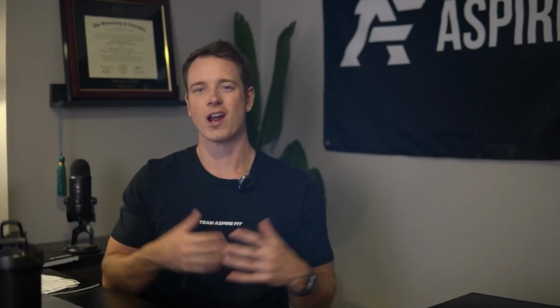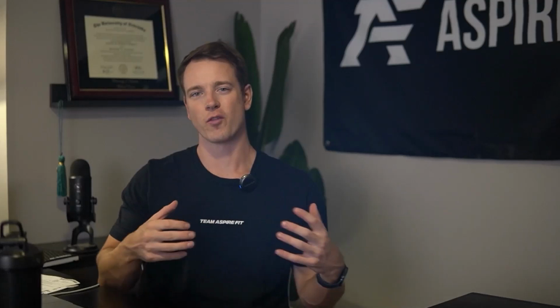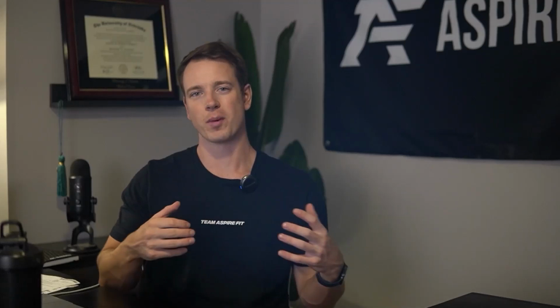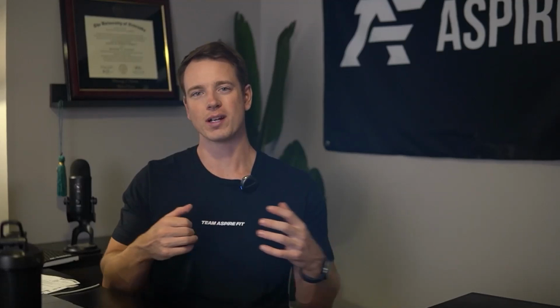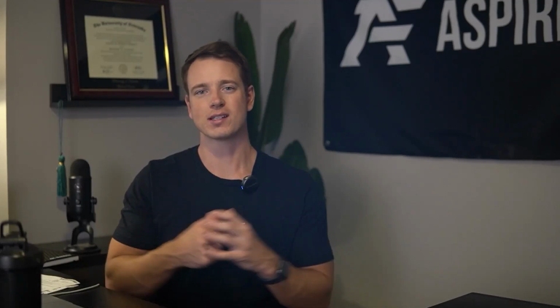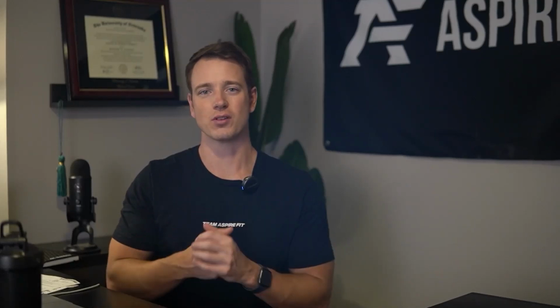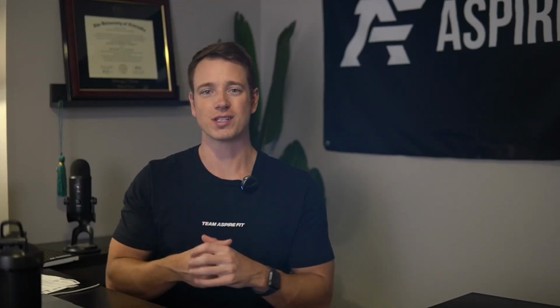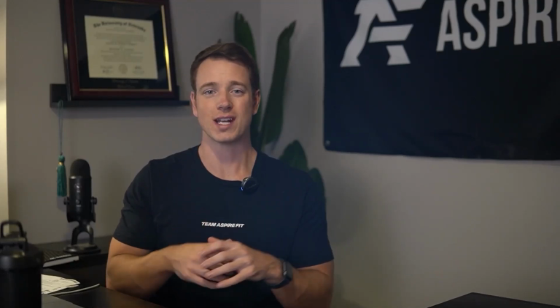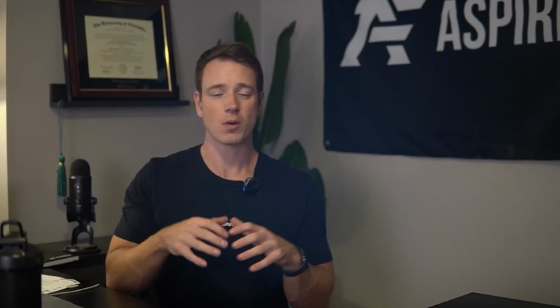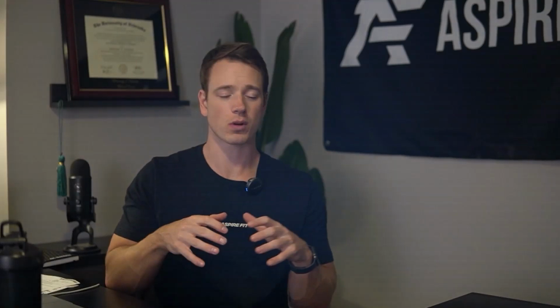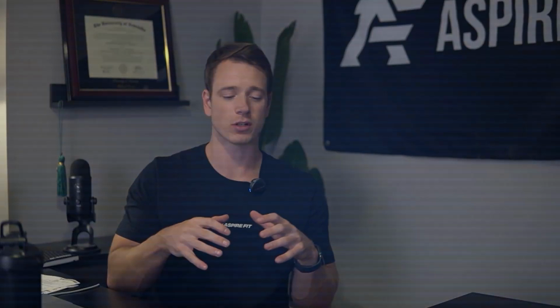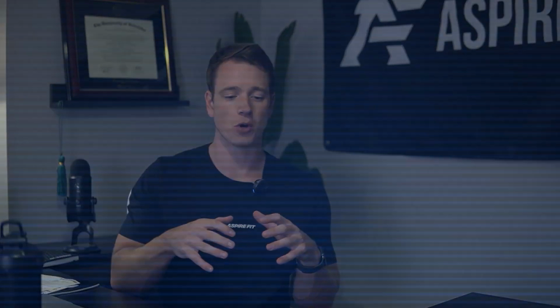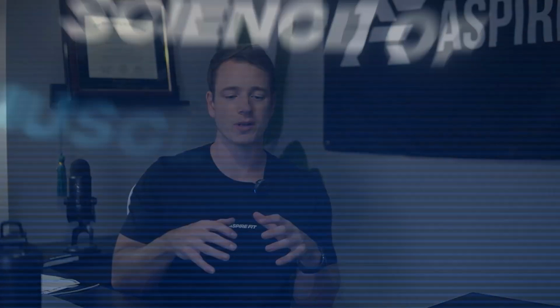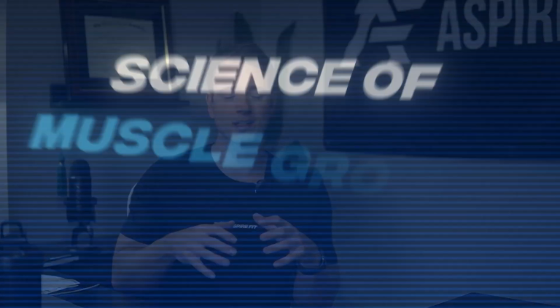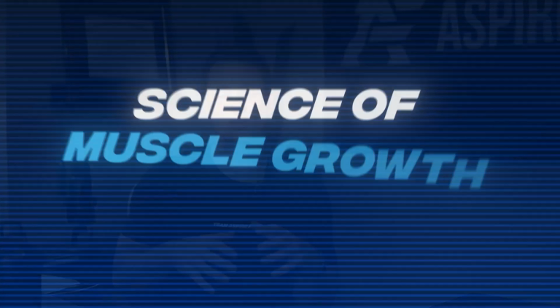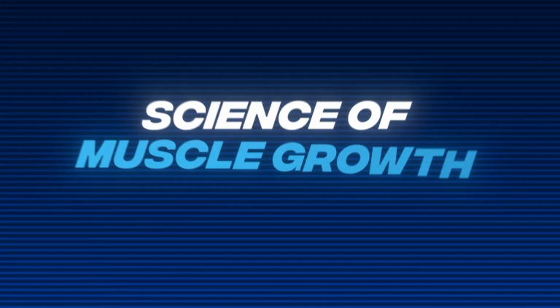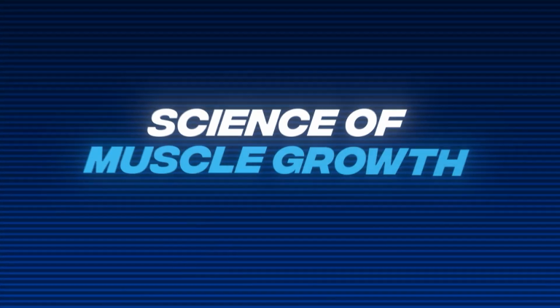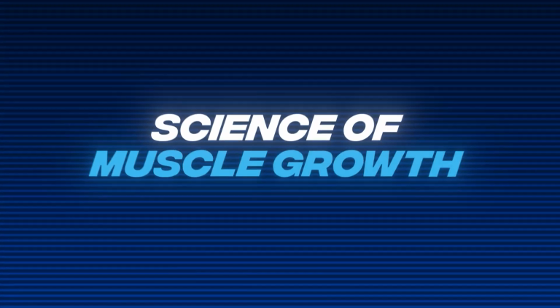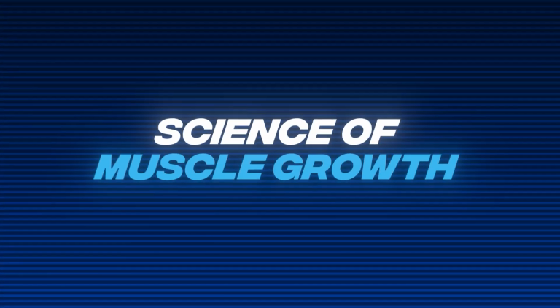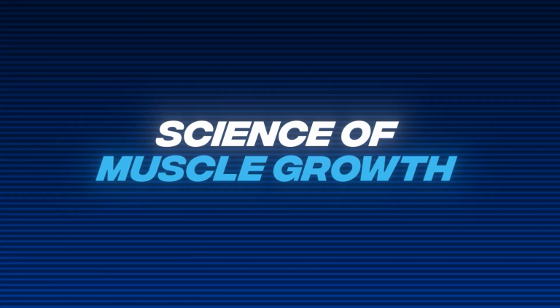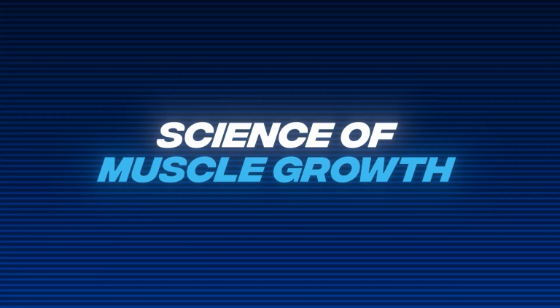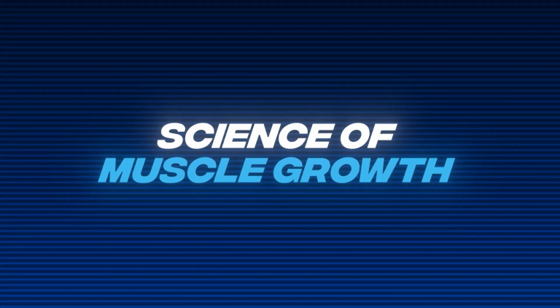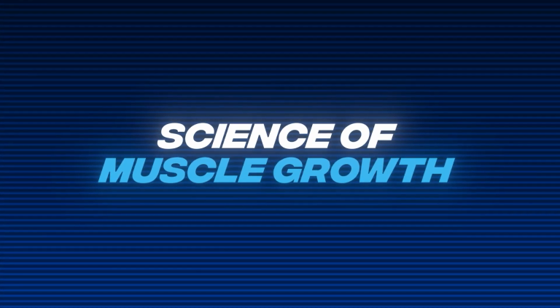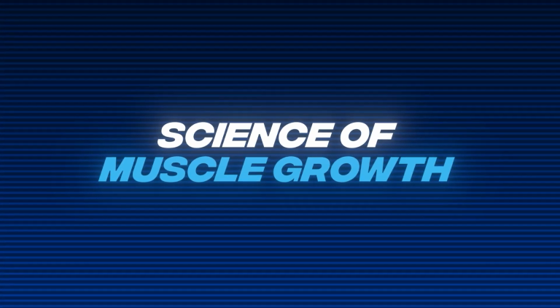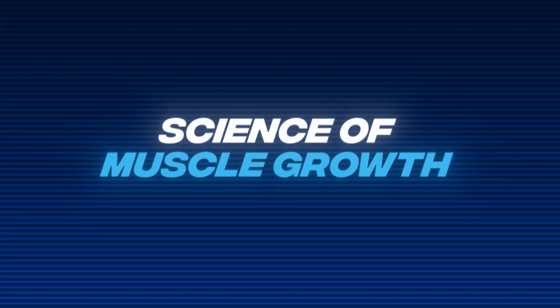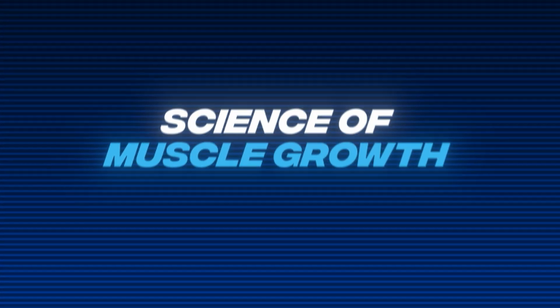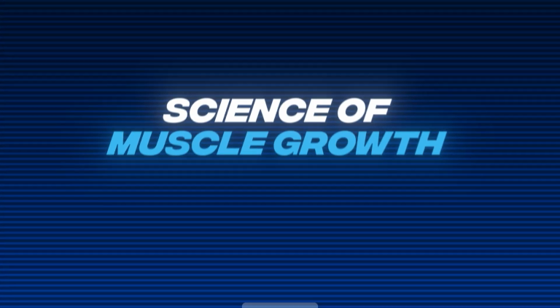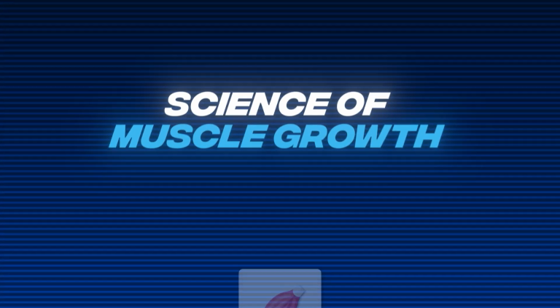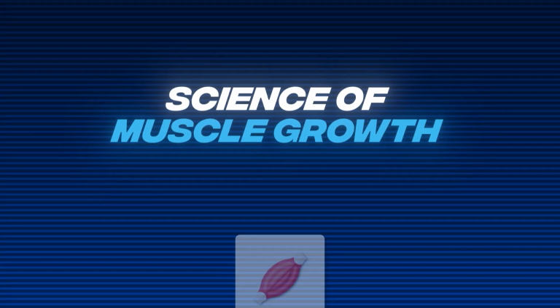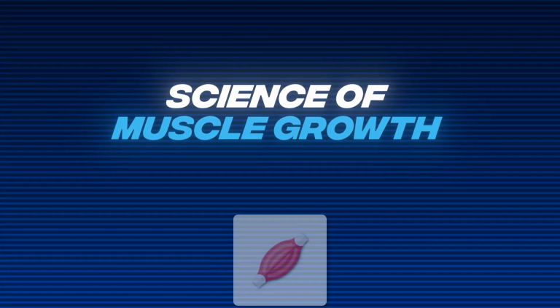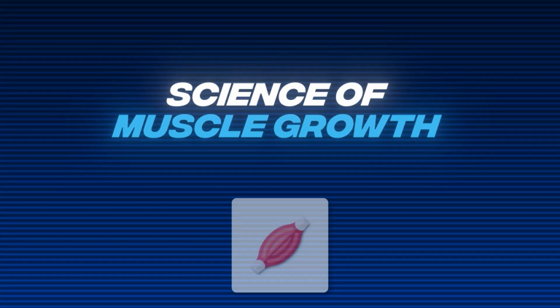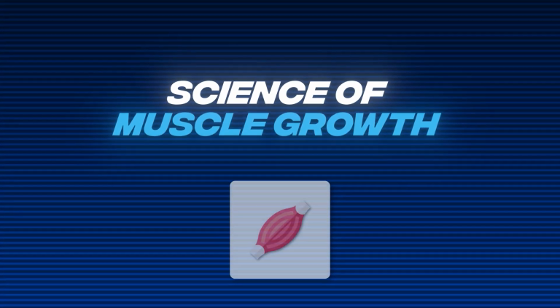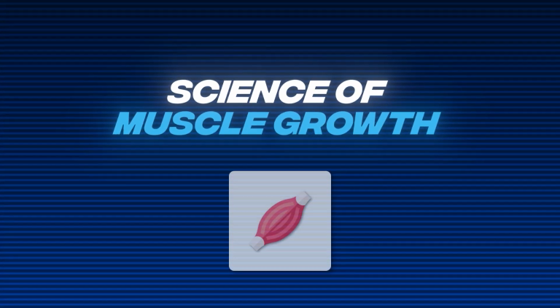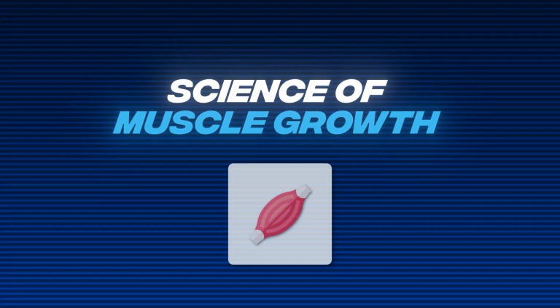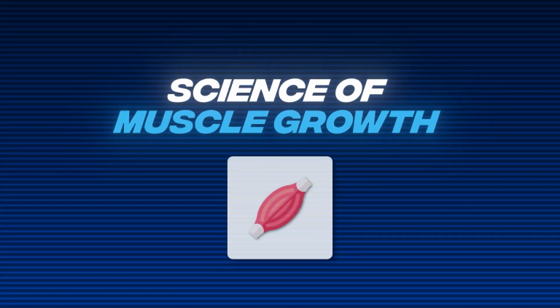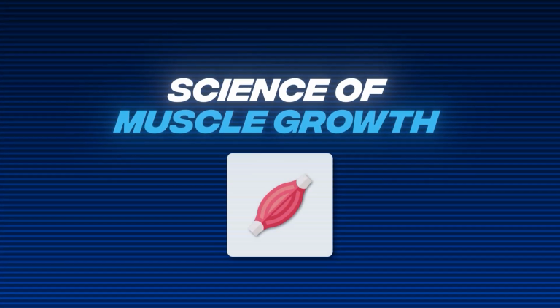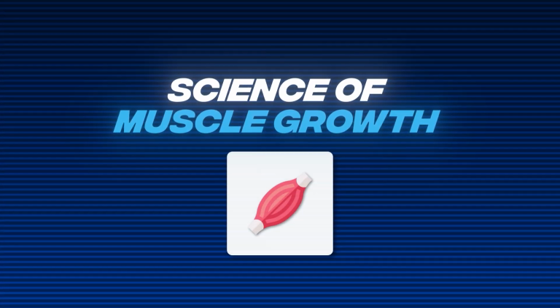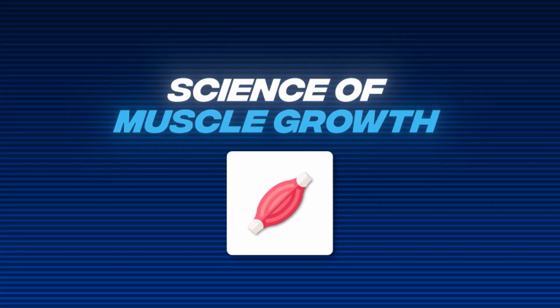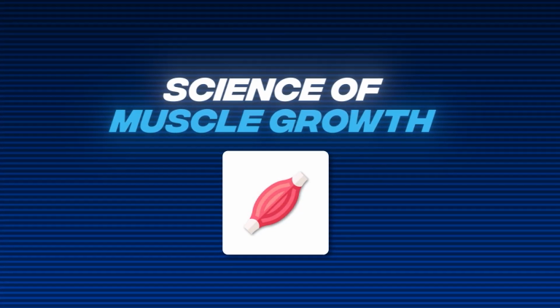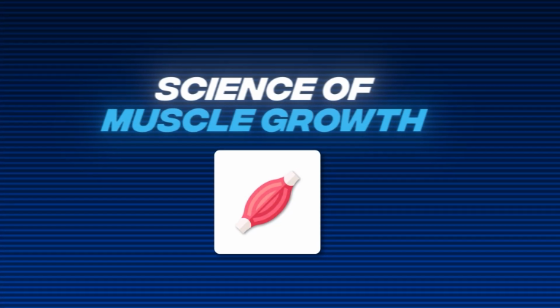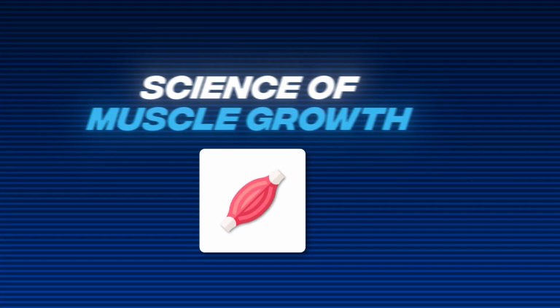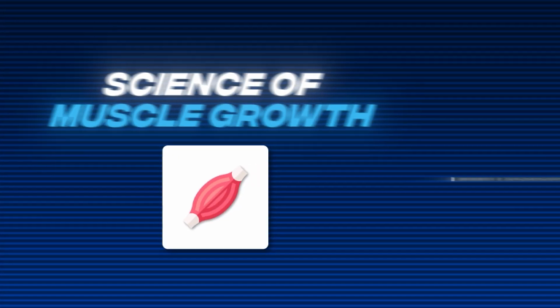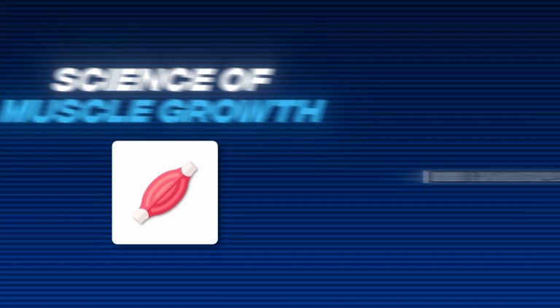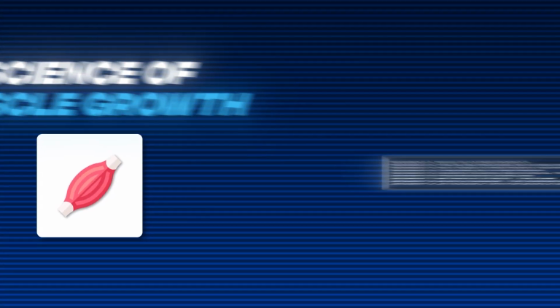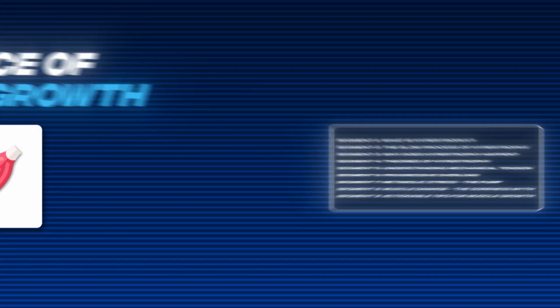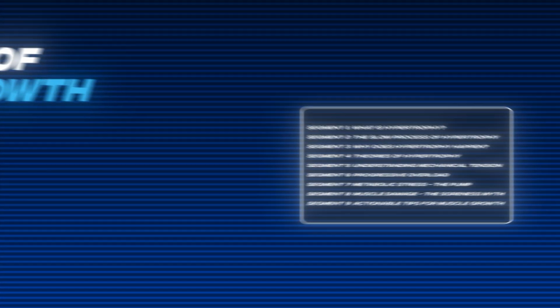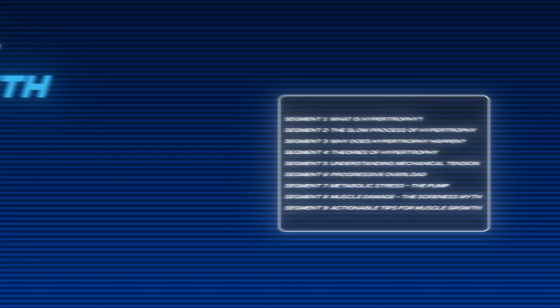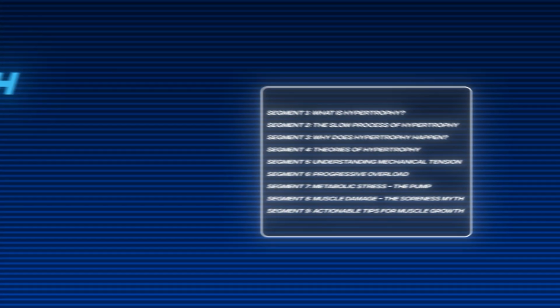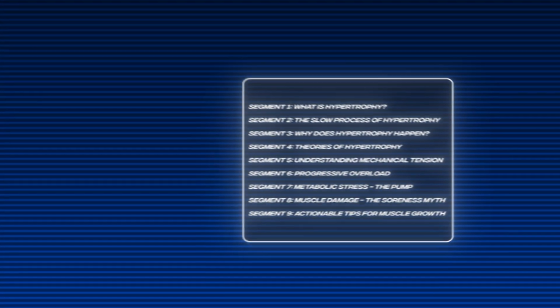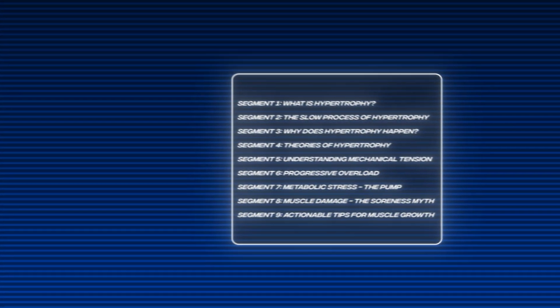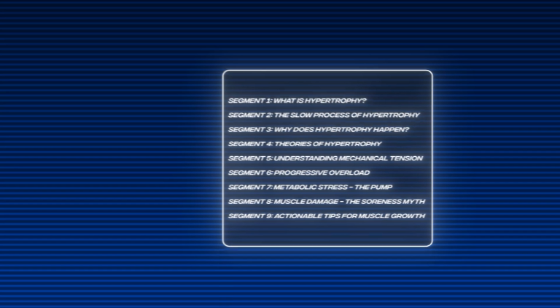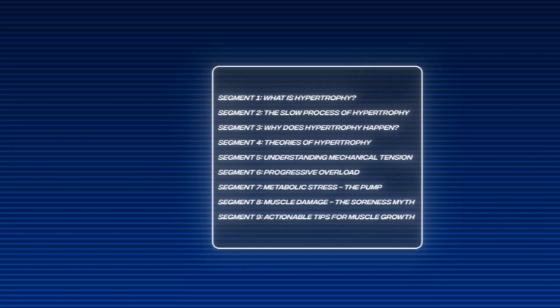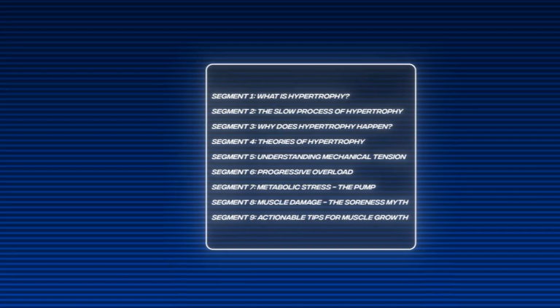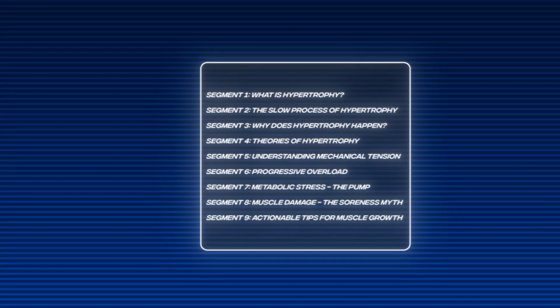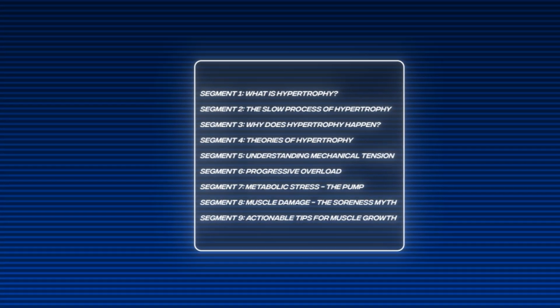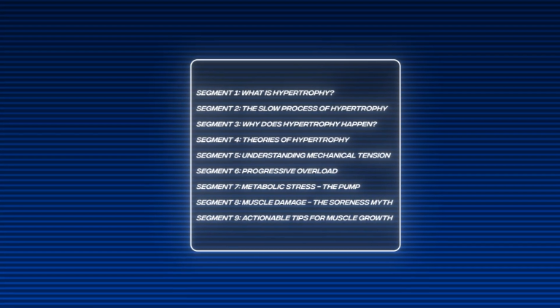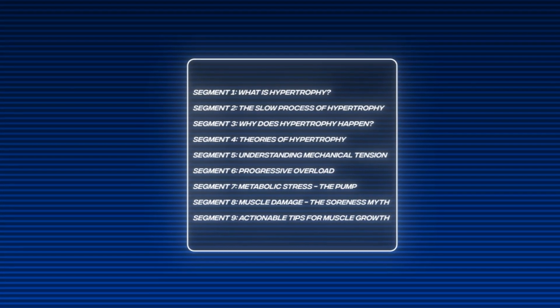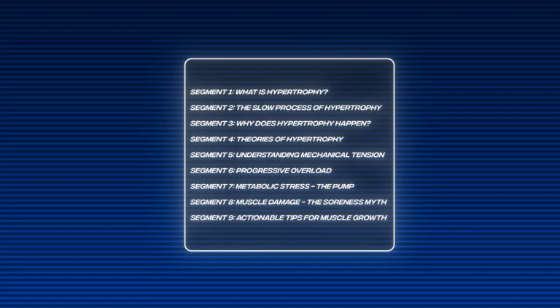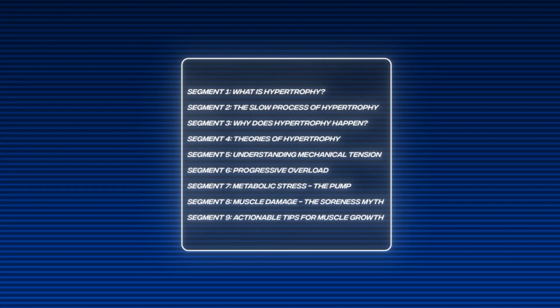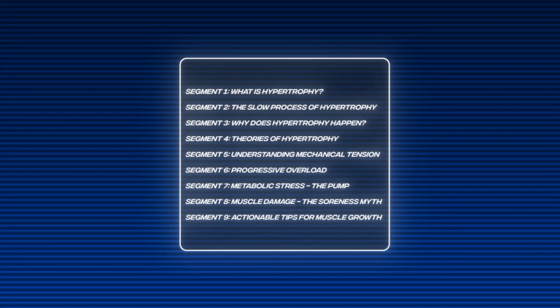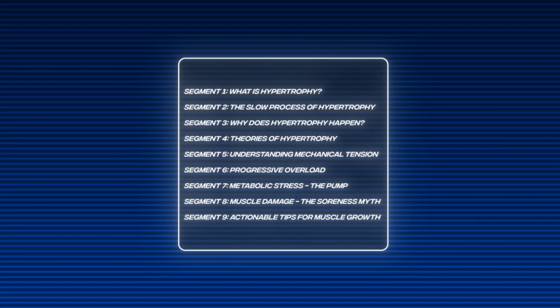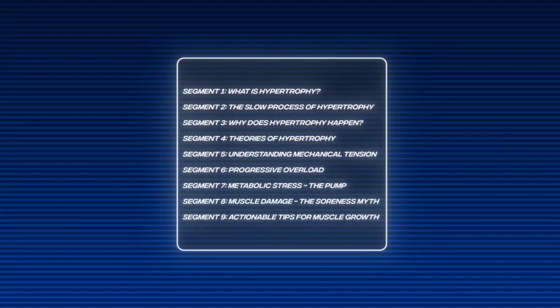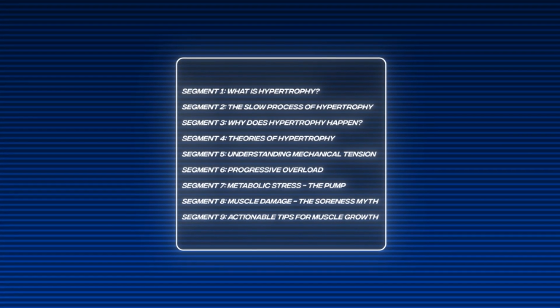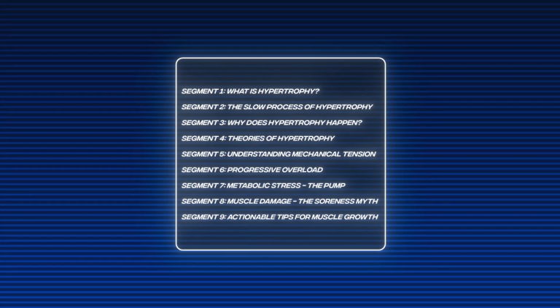Today we're going to go into the science of muscle growth and how to effectively build muscle, and the key principles you need to know.